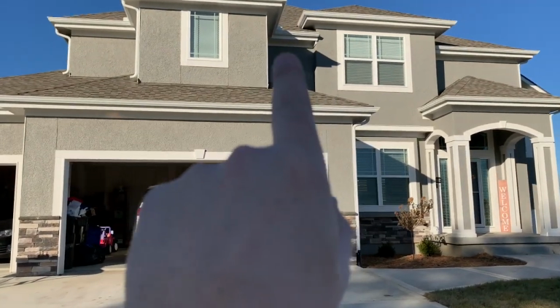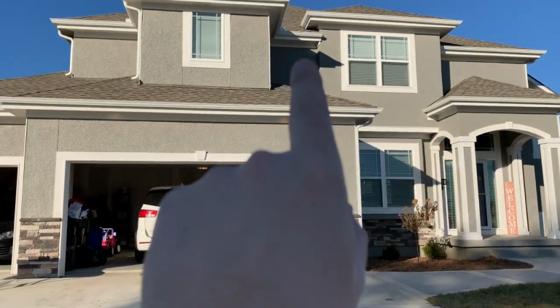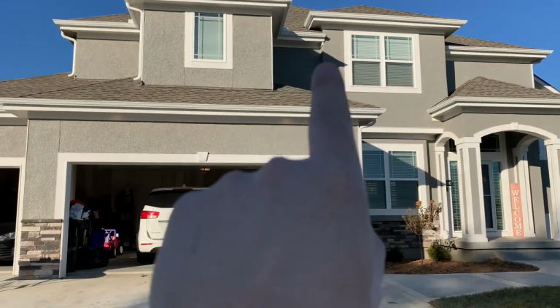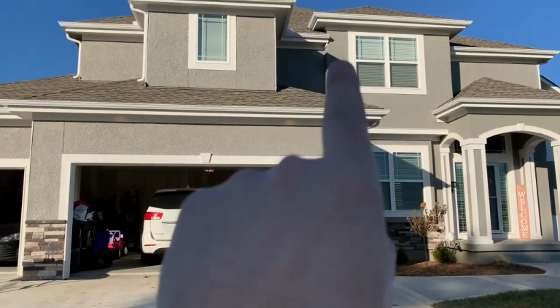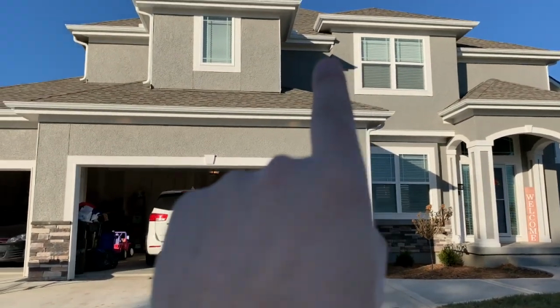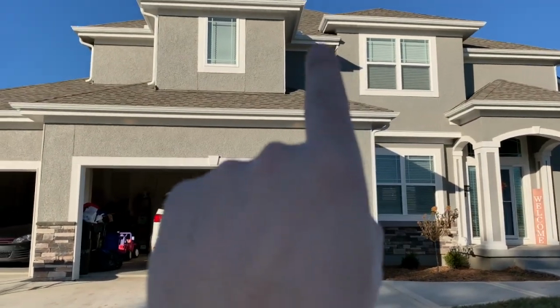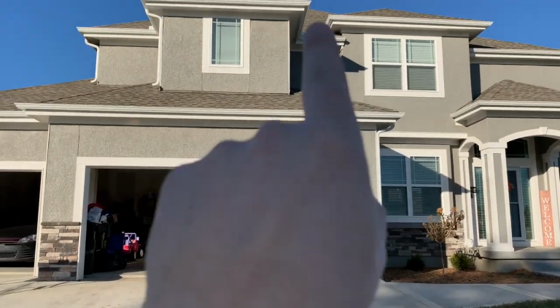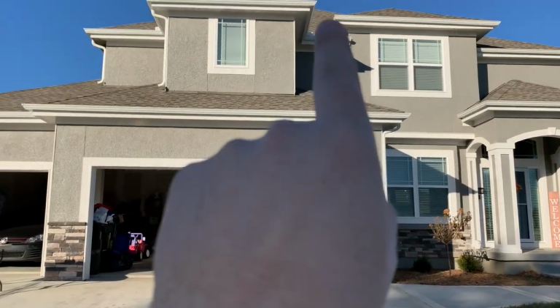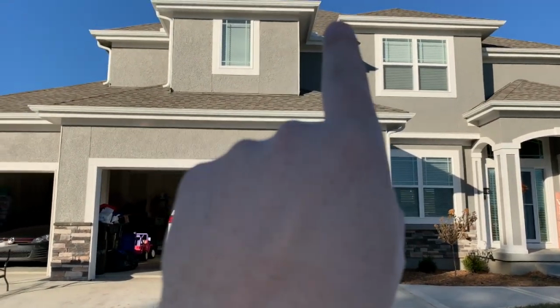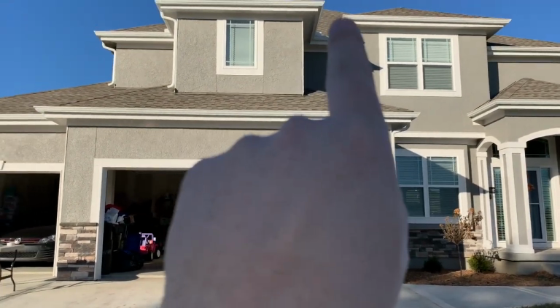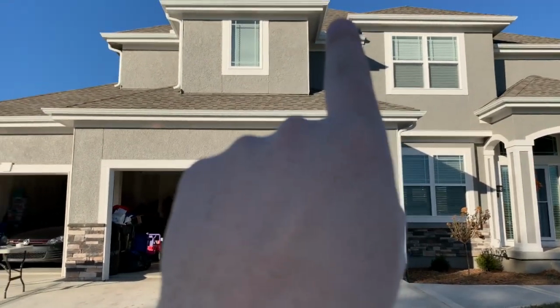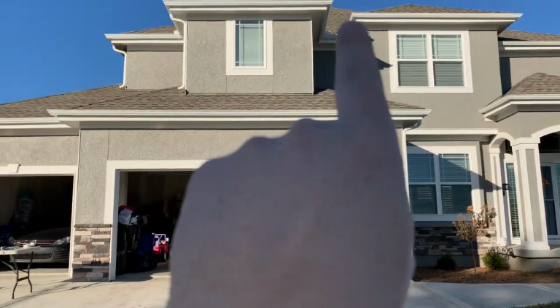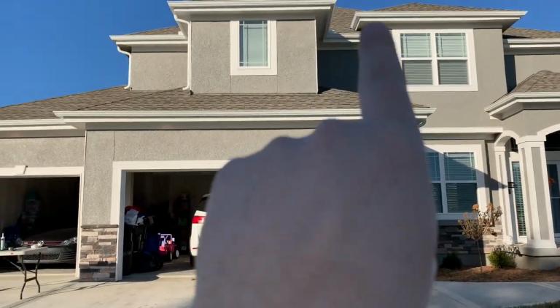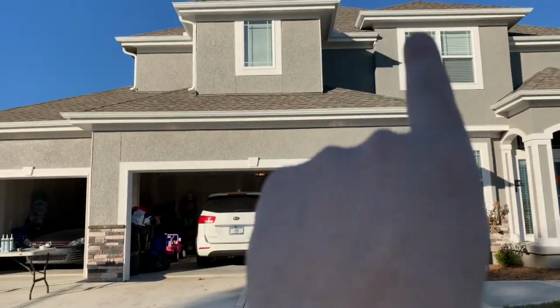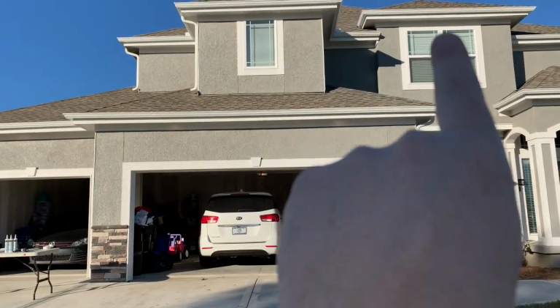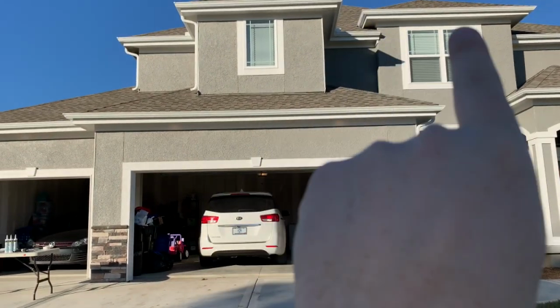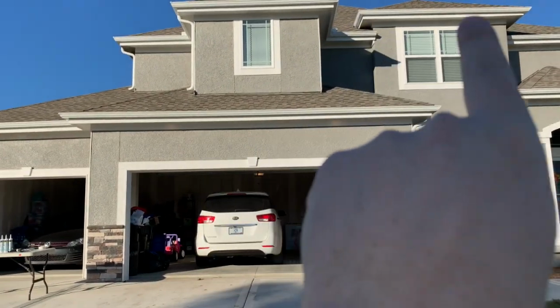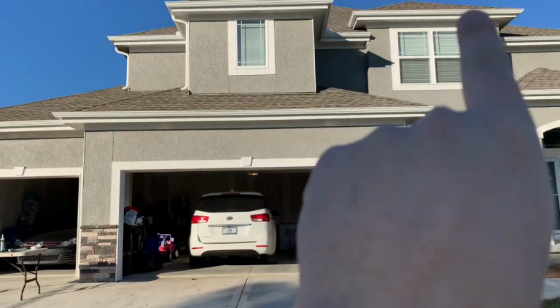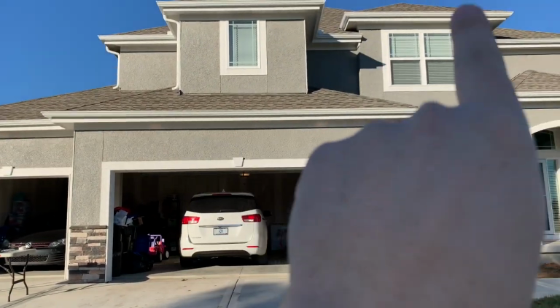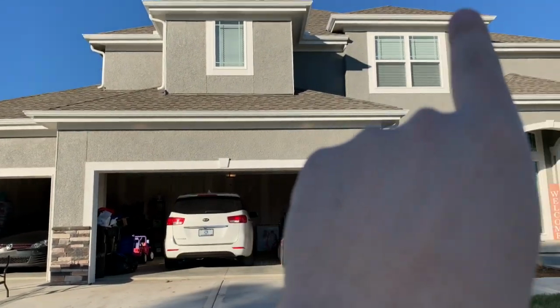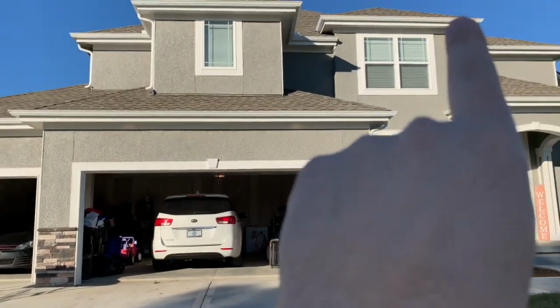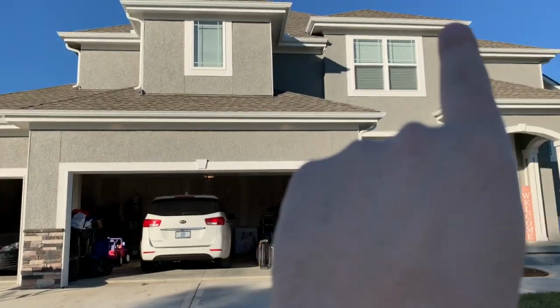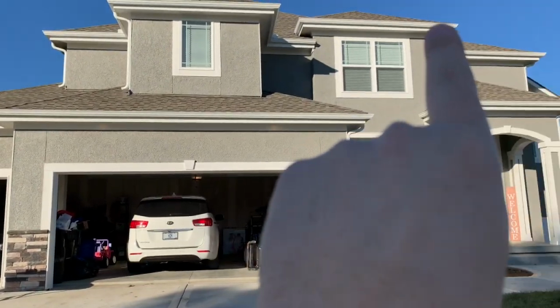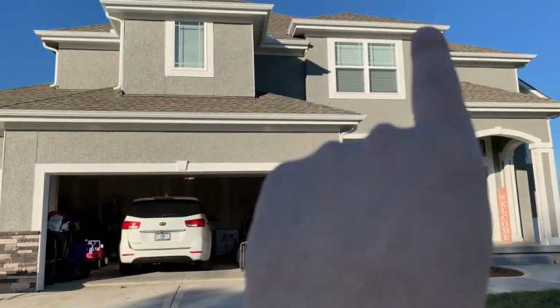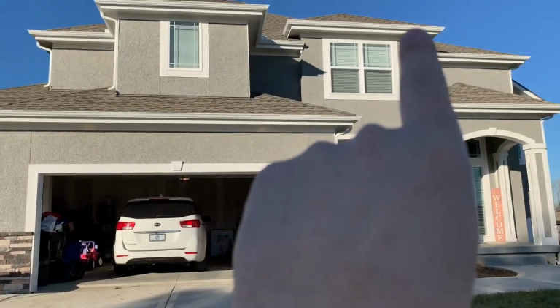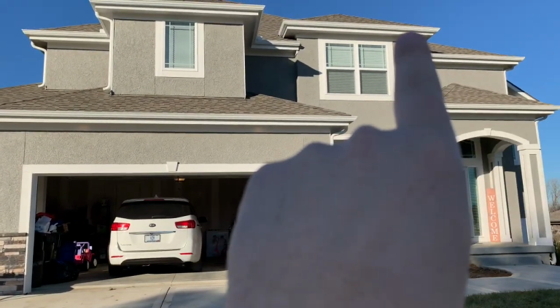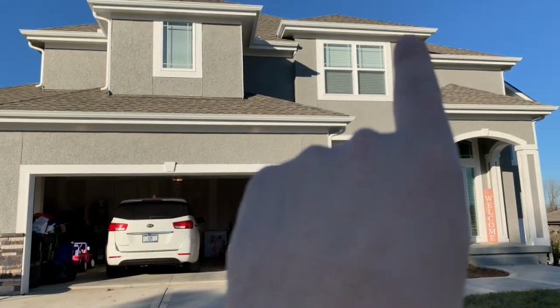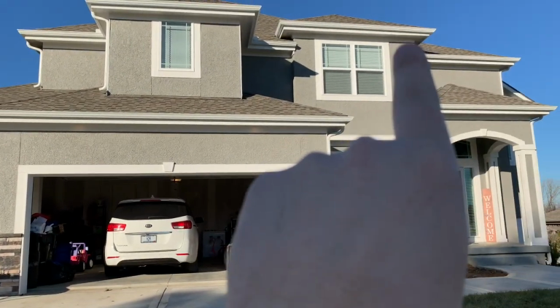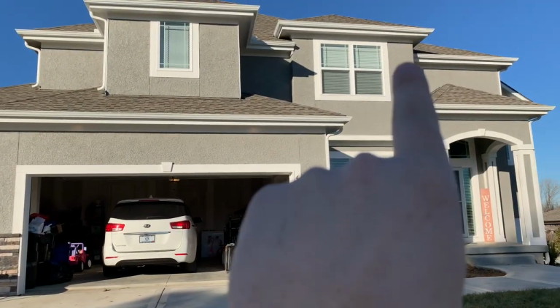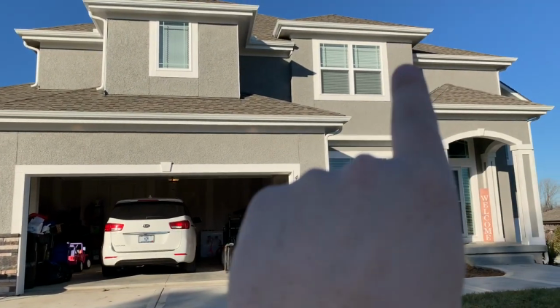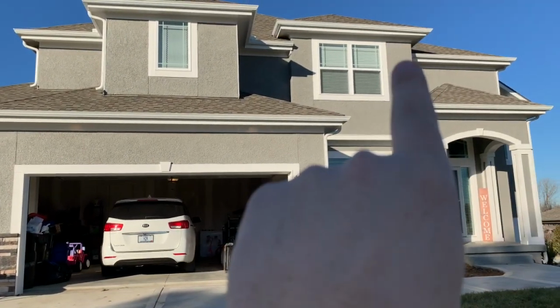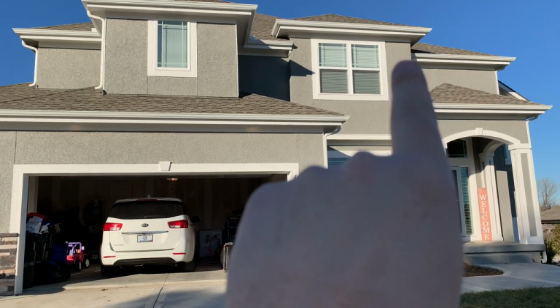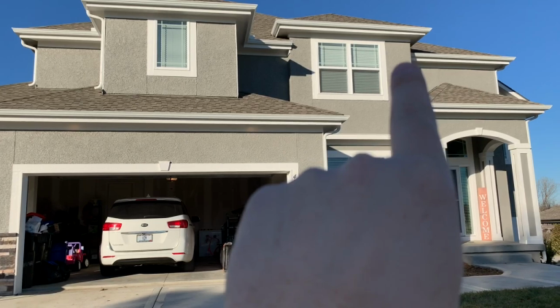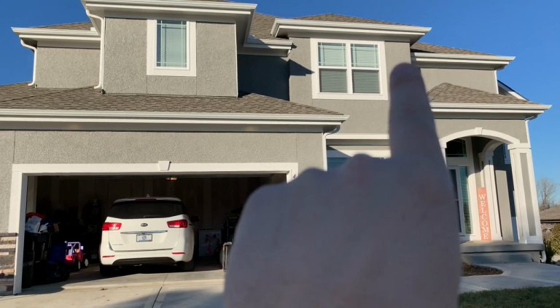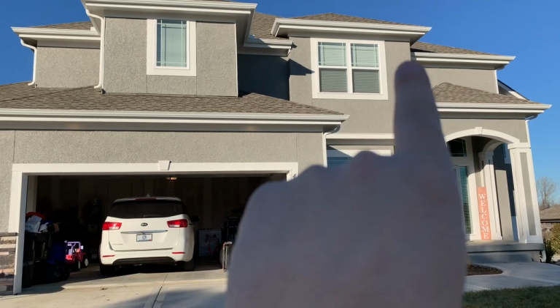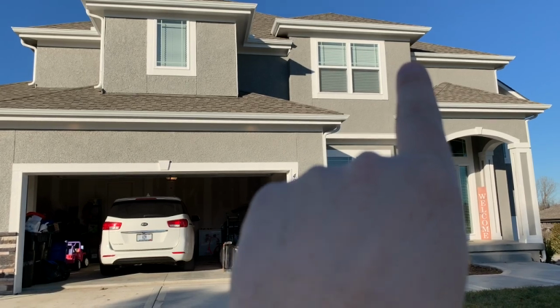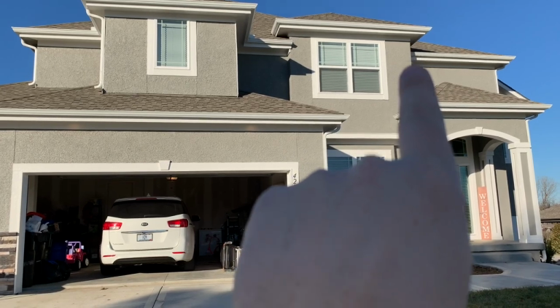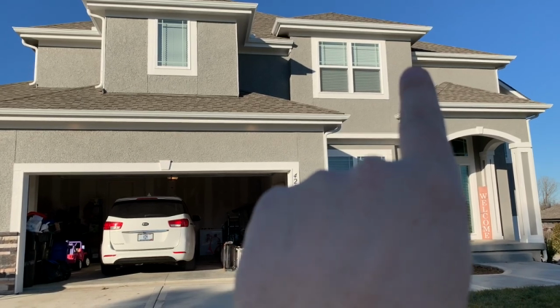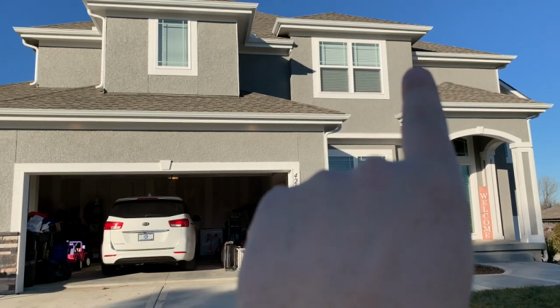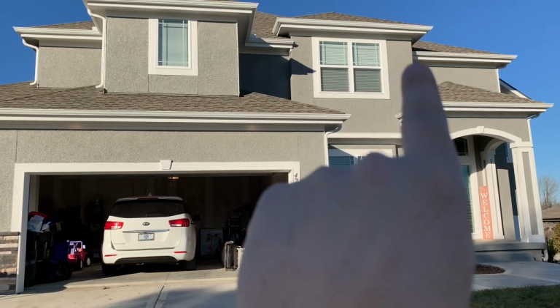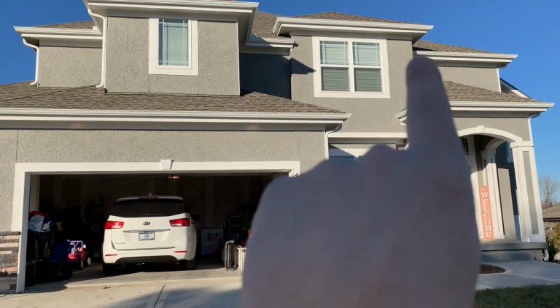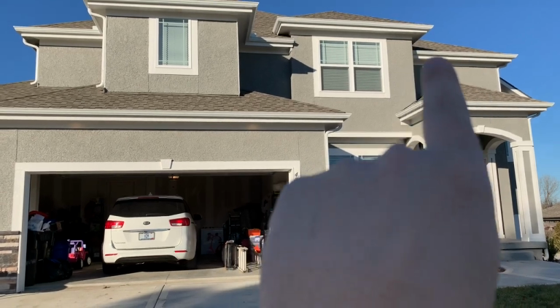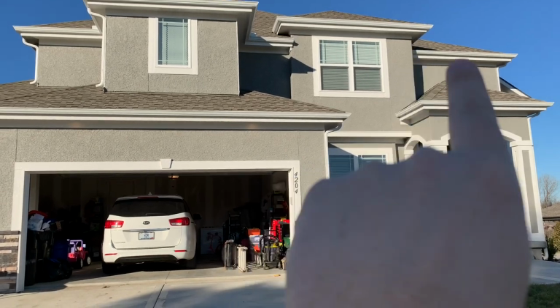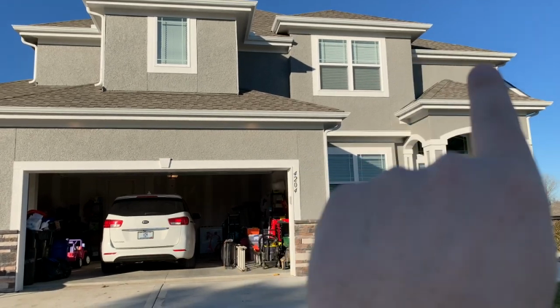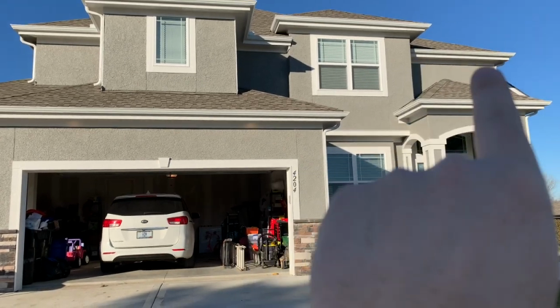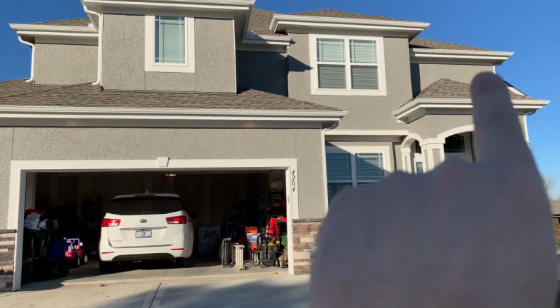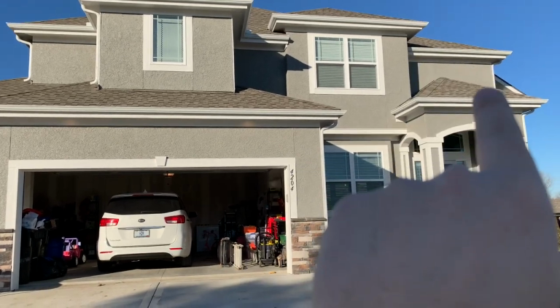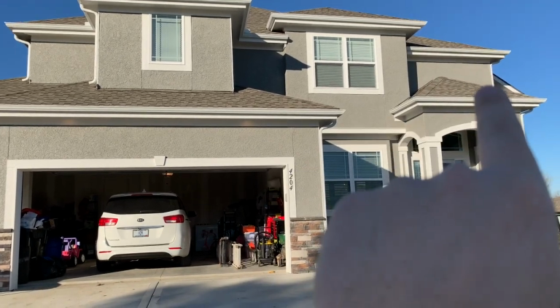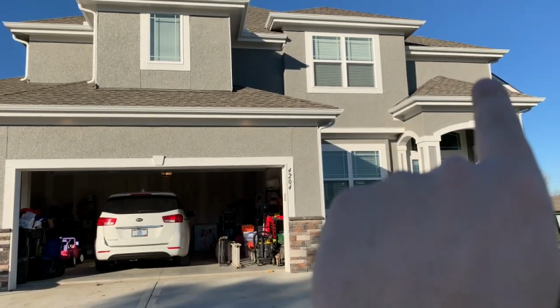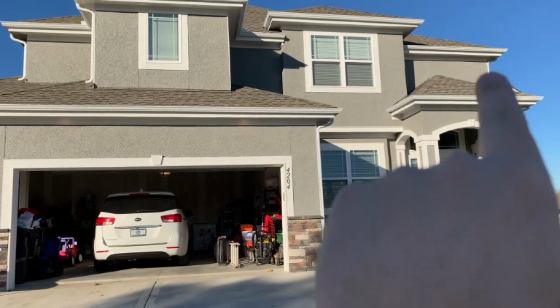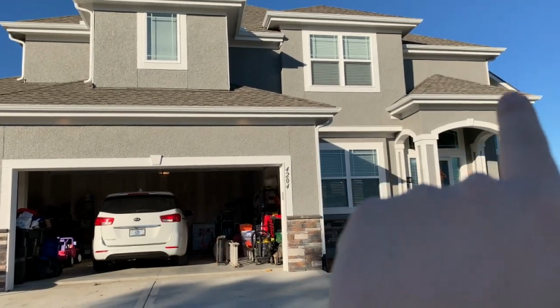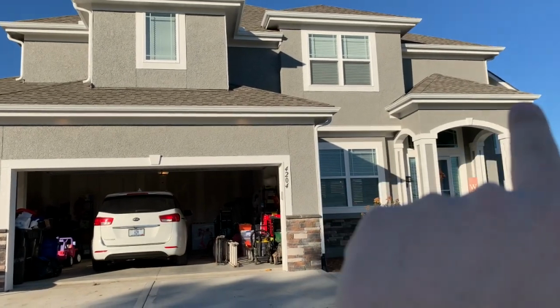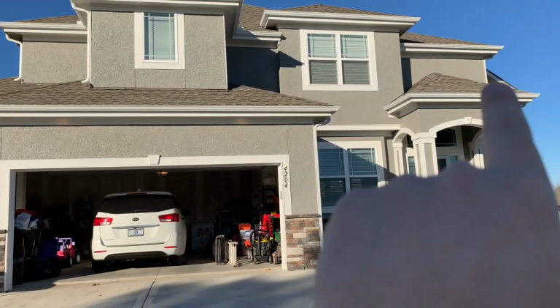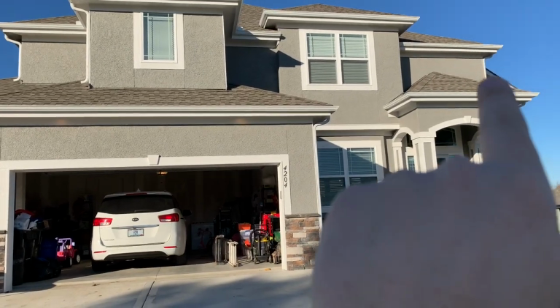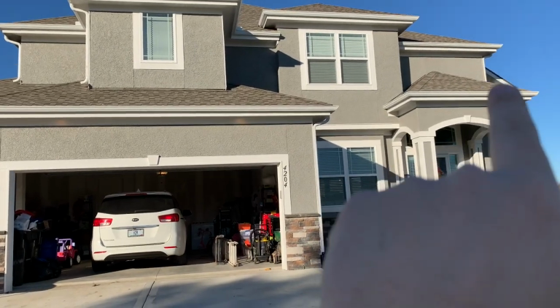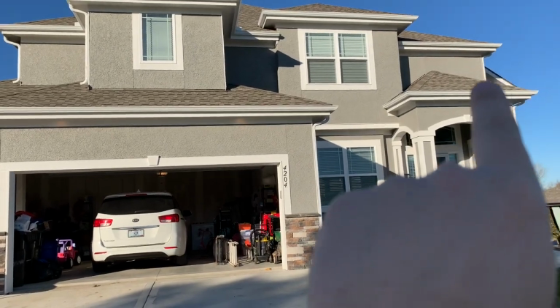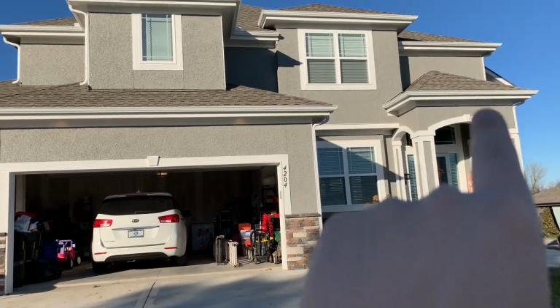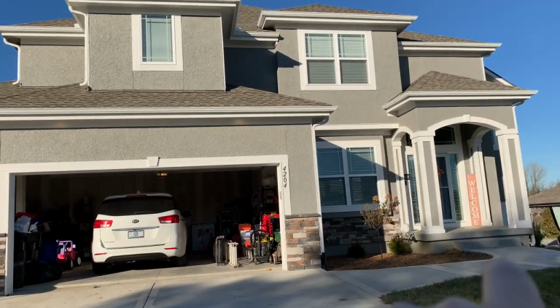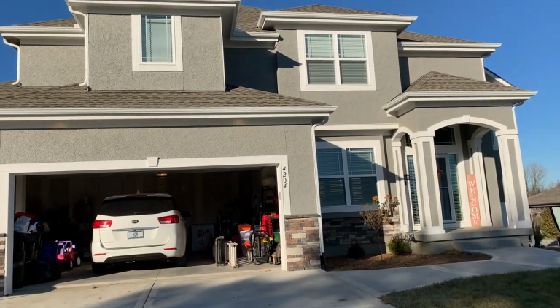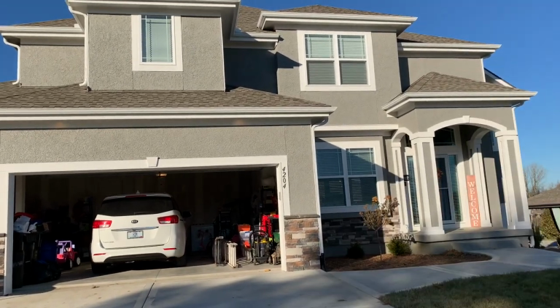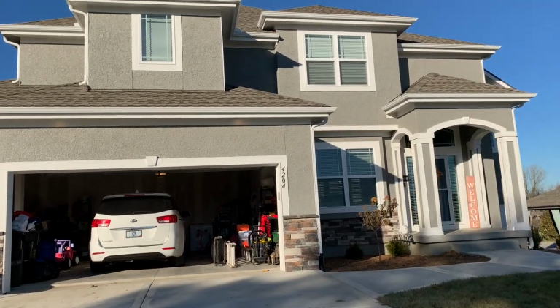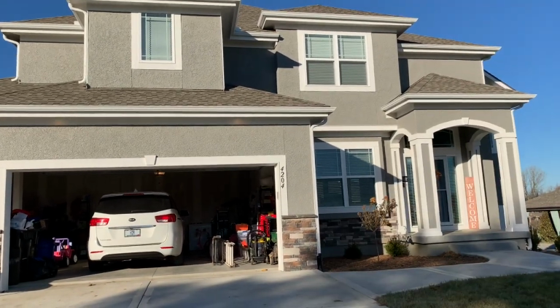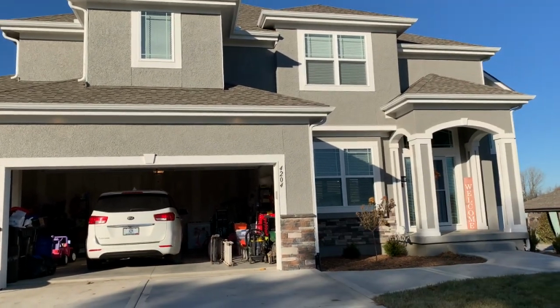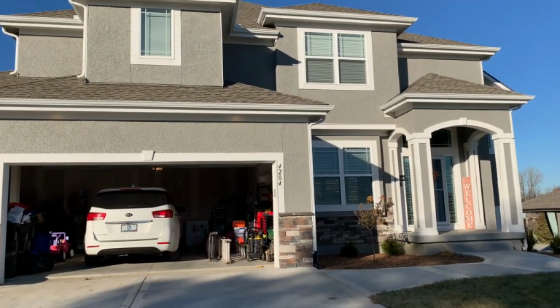down, over, up, over, up, down, over, and then I've got a little part over there. I'm going to do two.